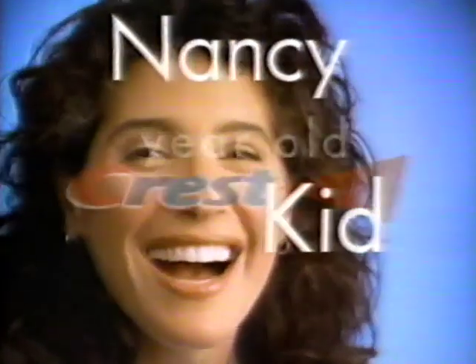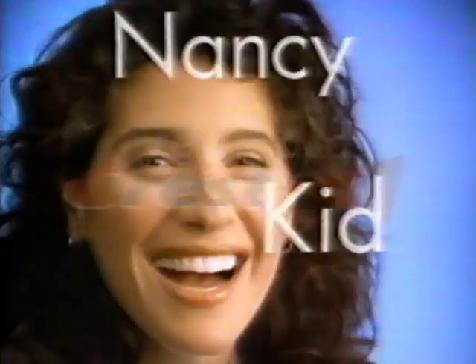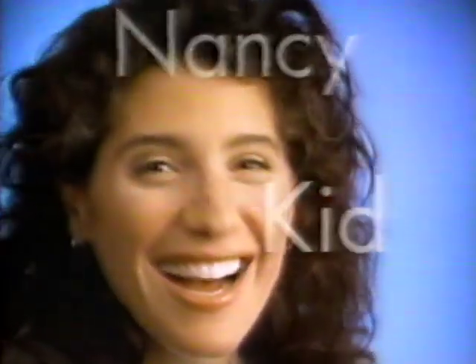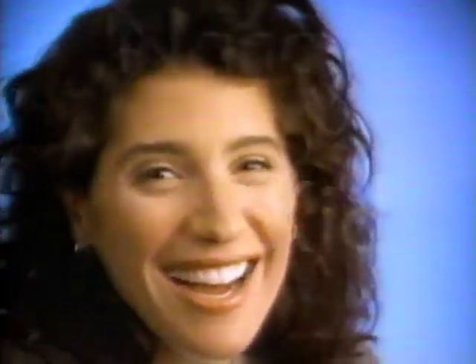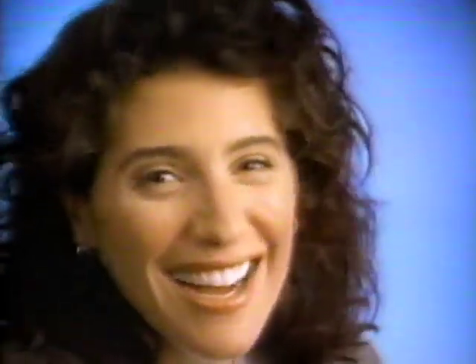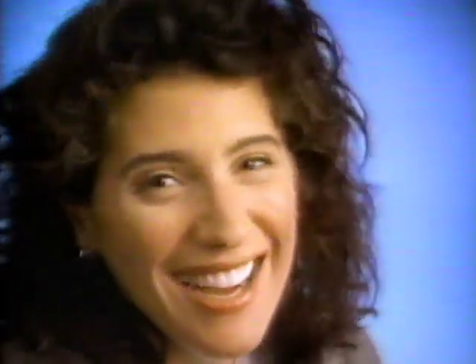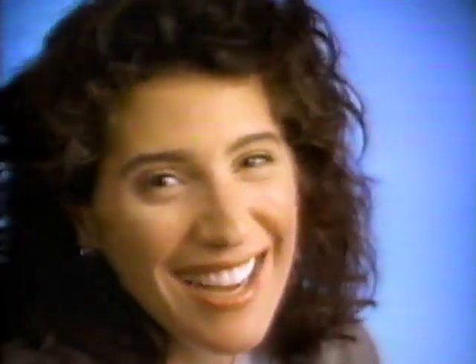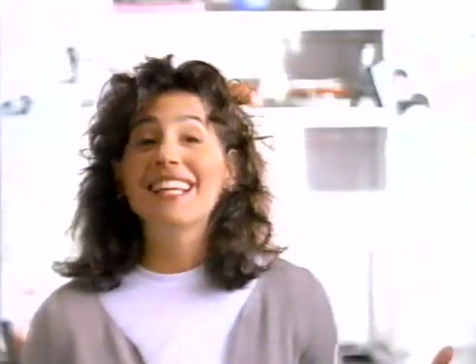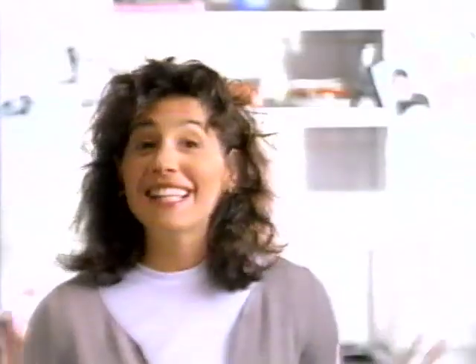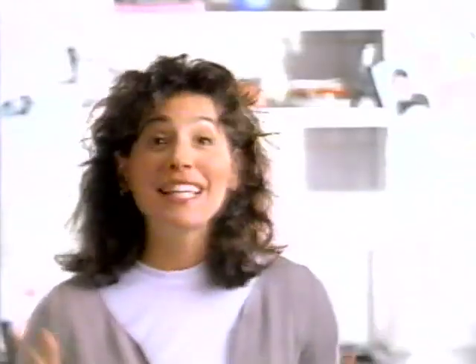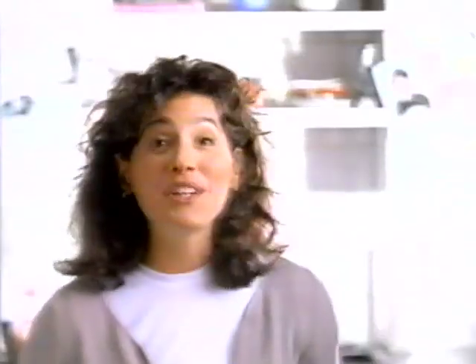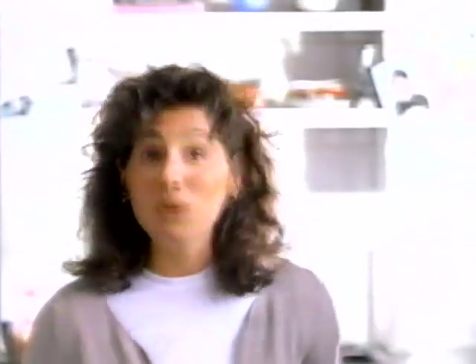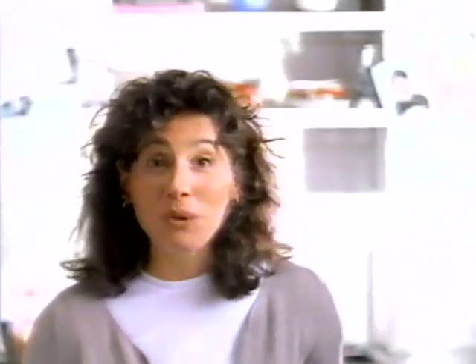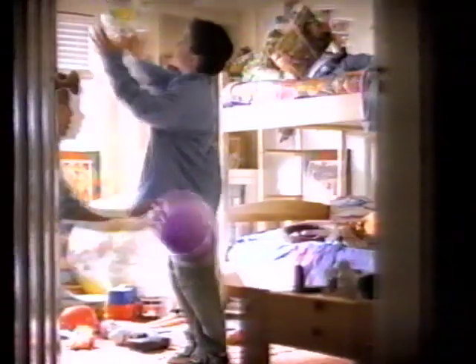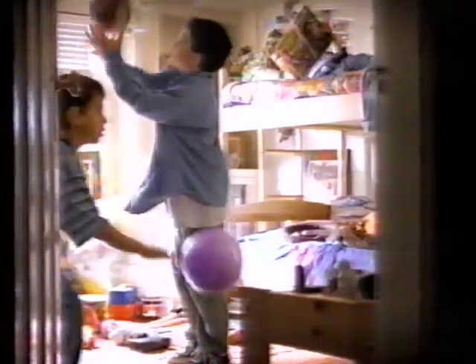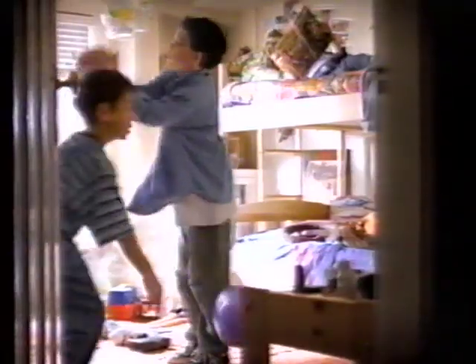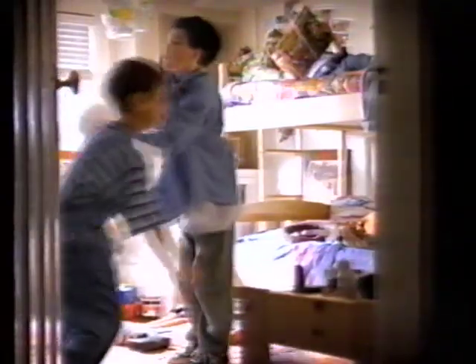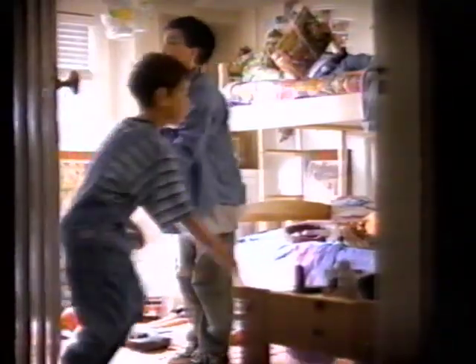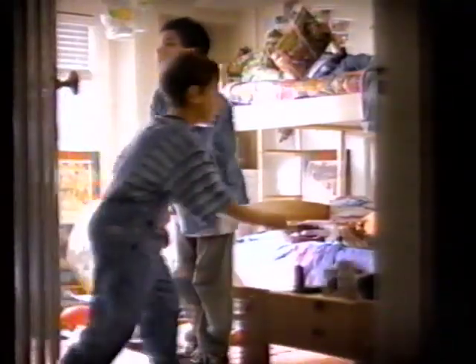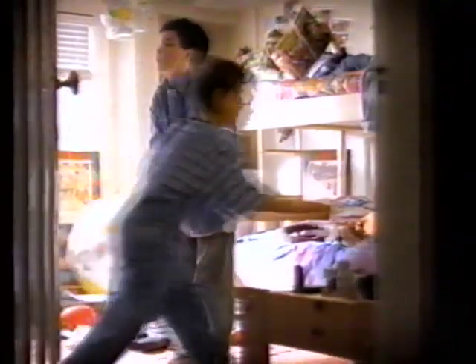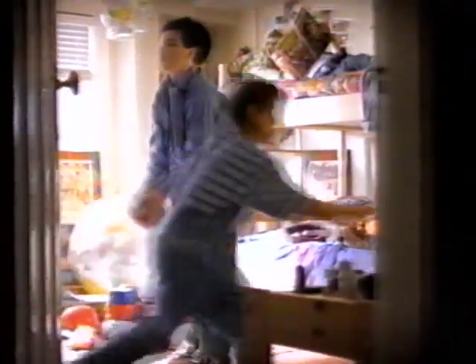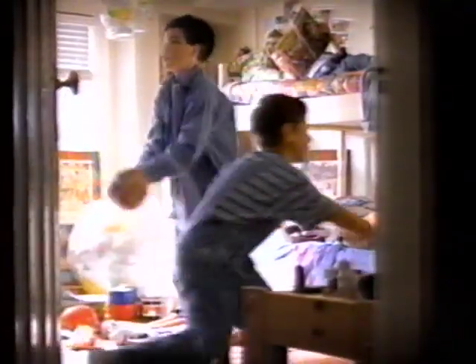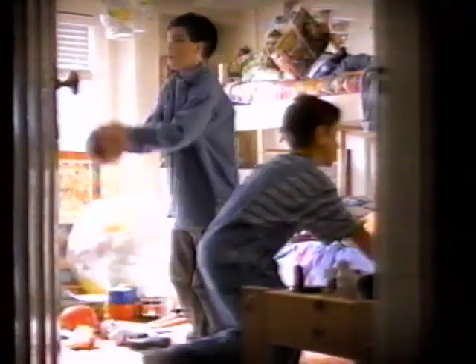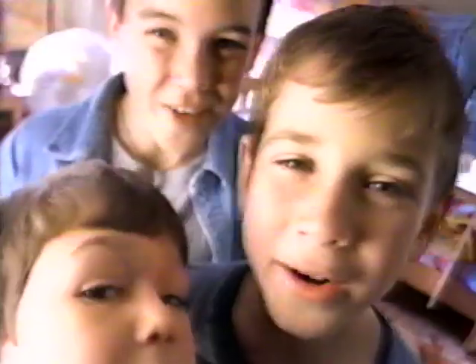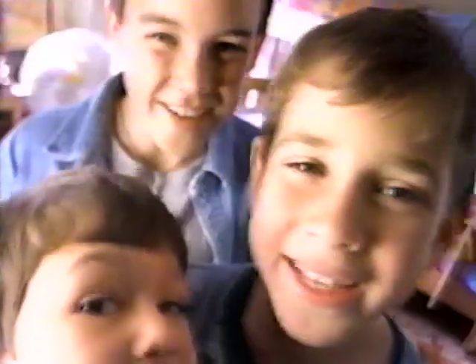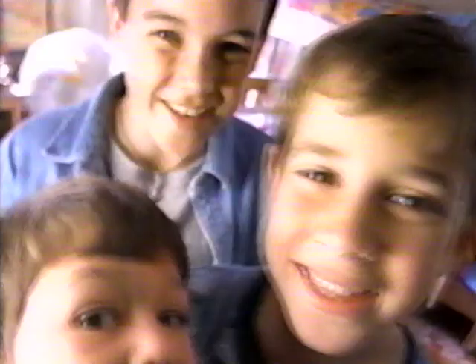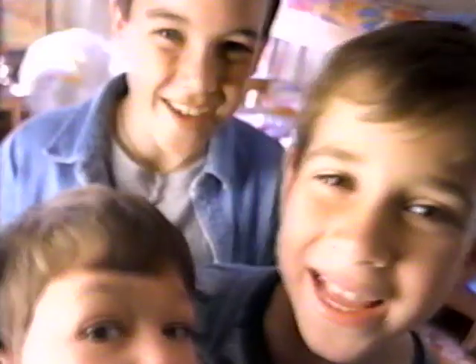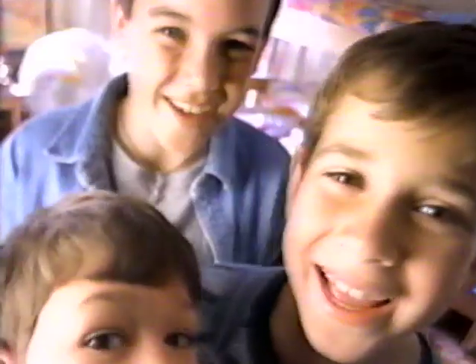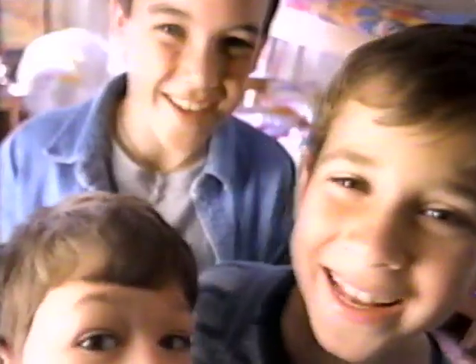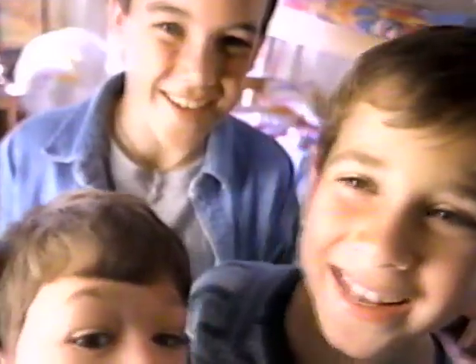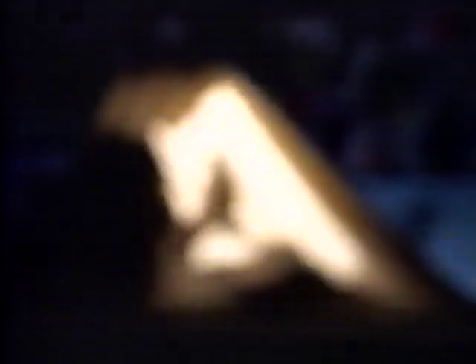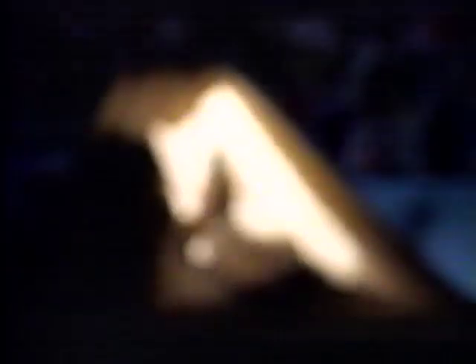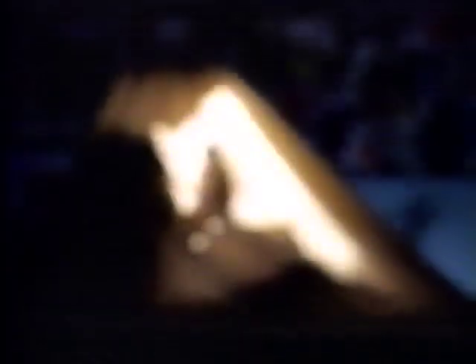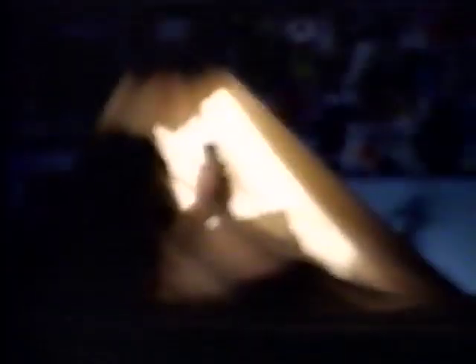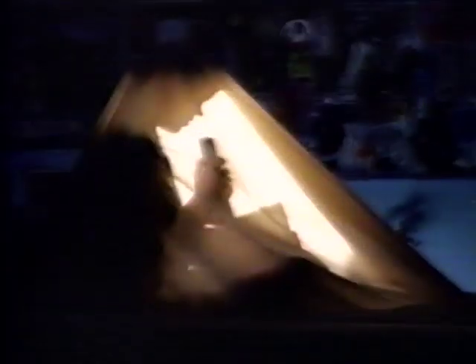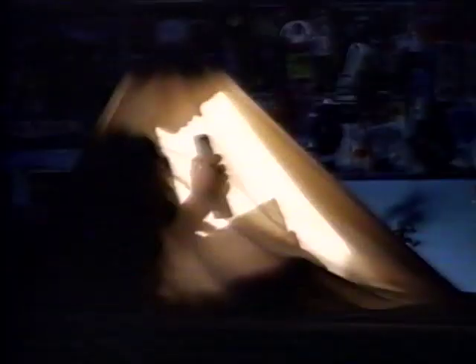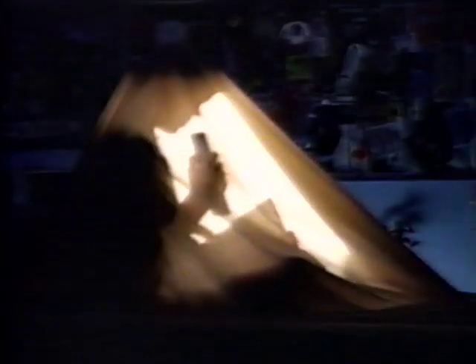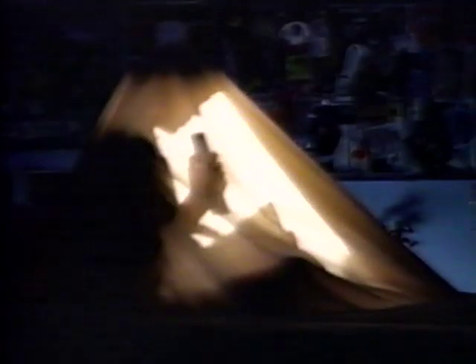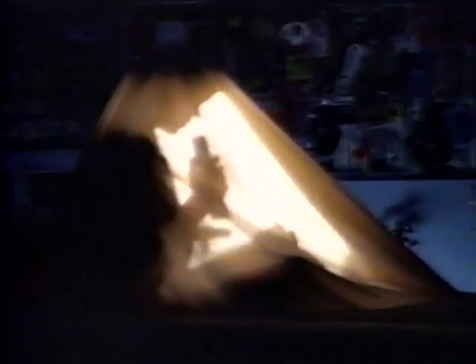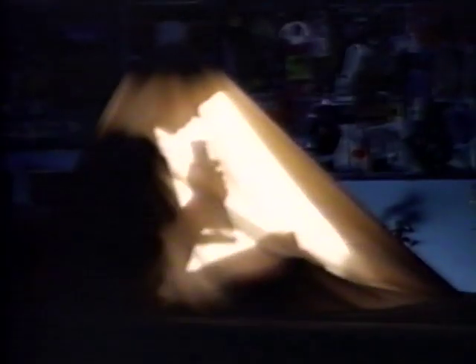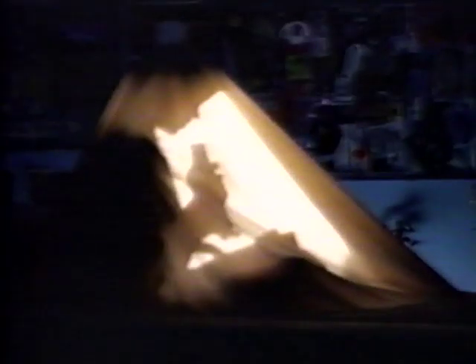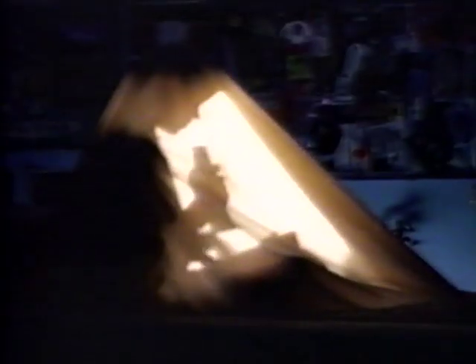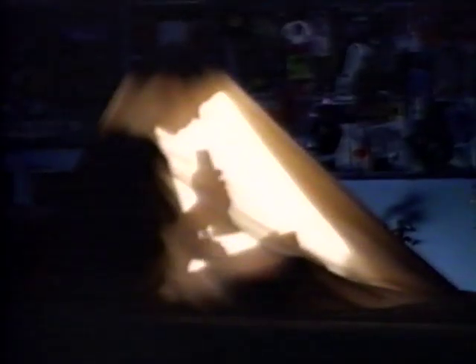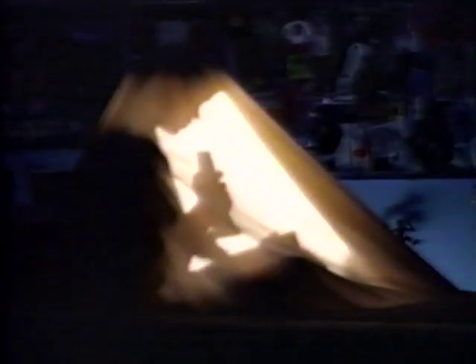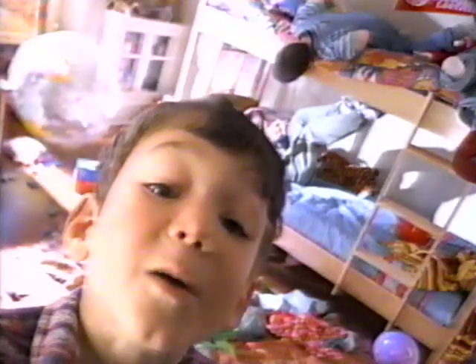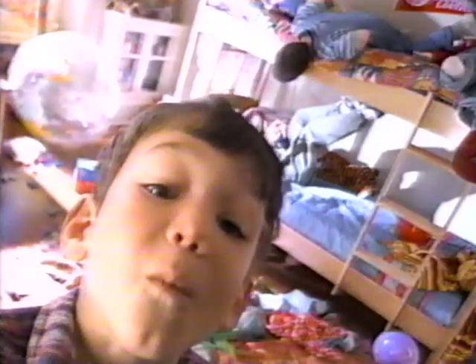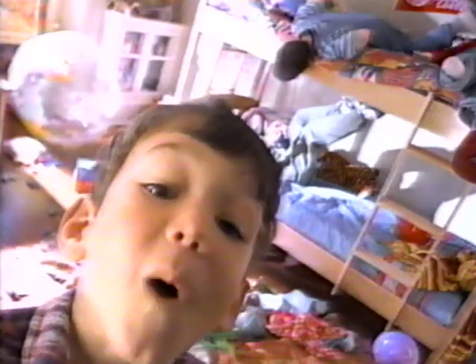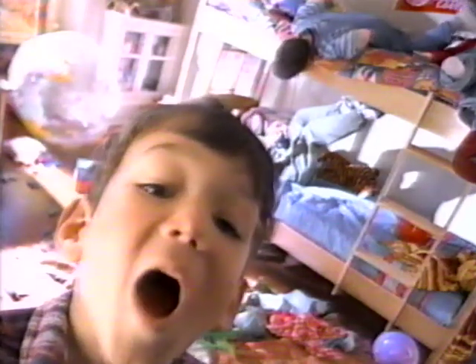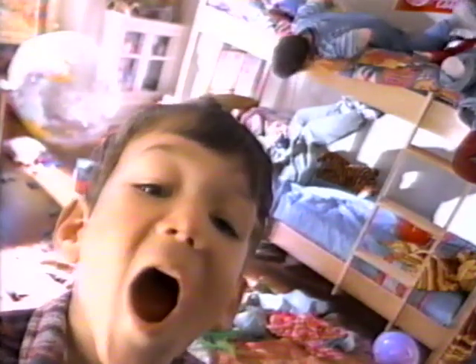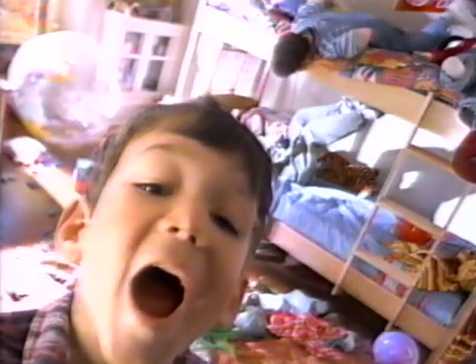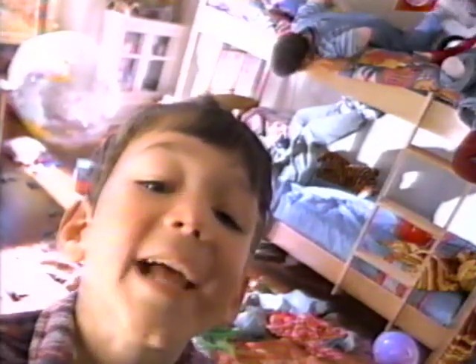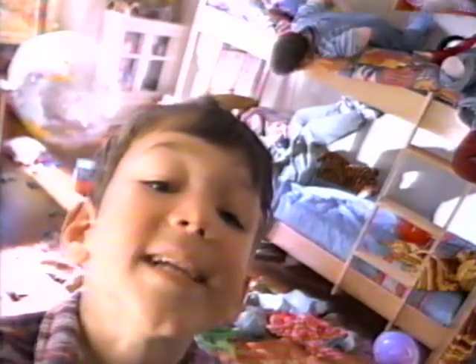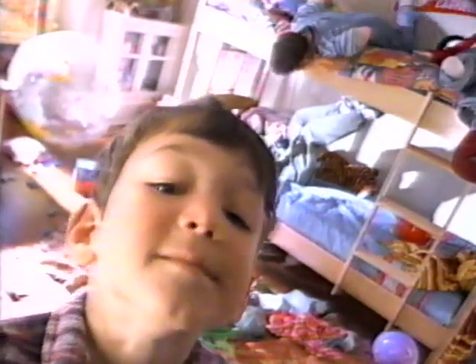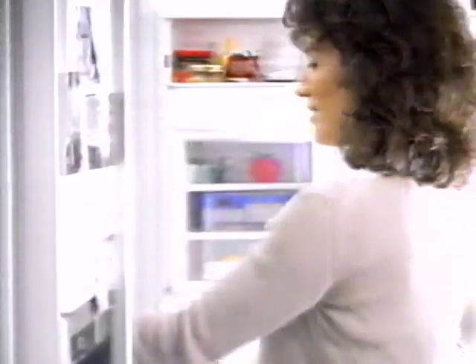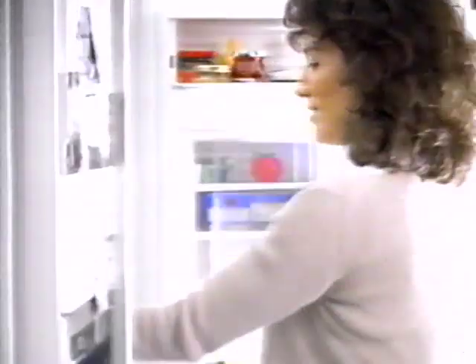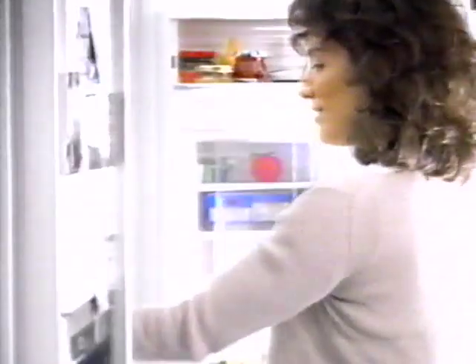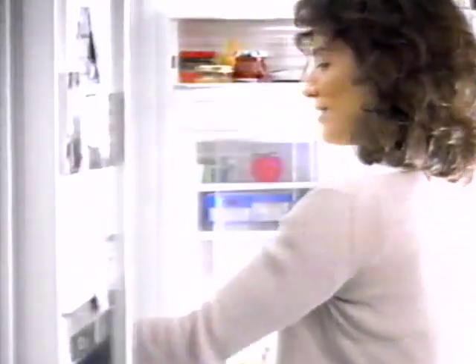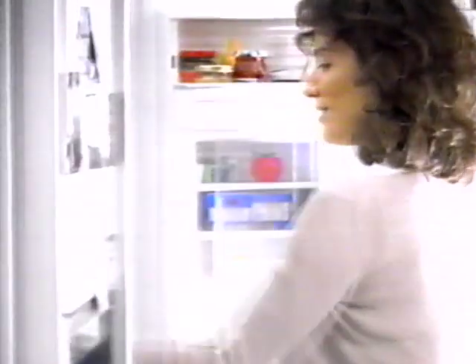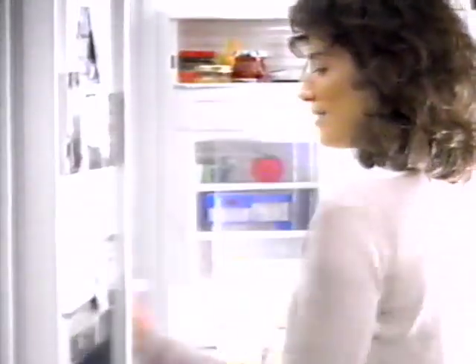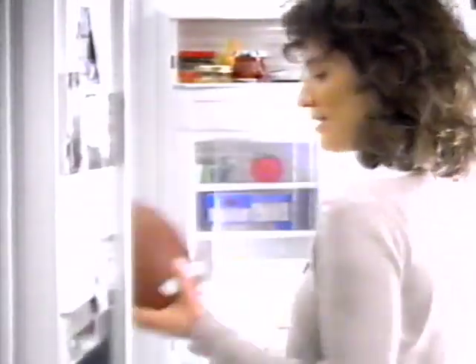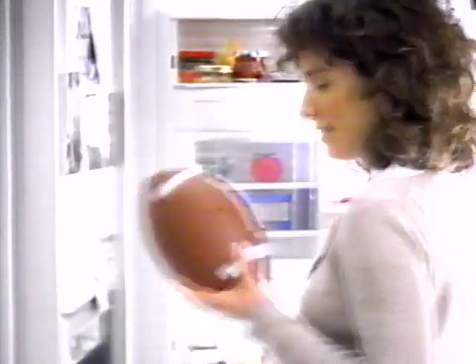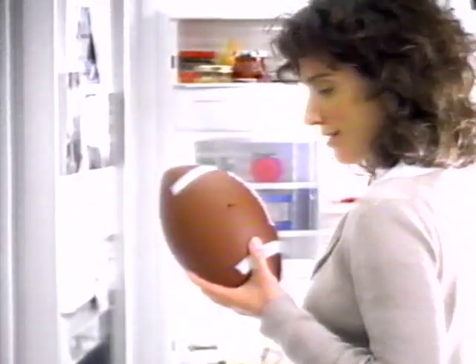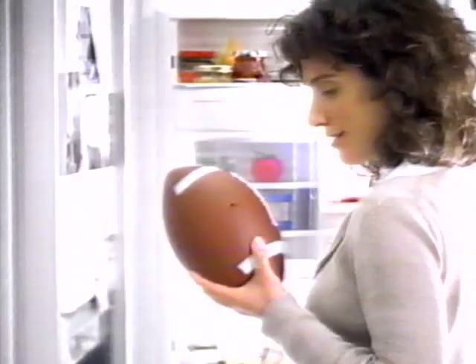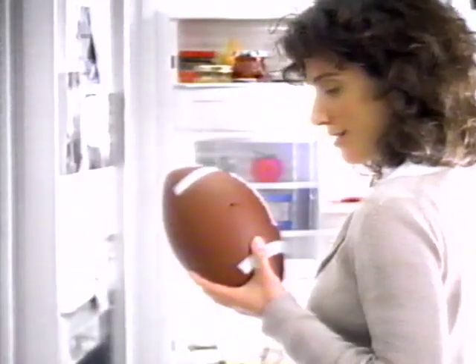I say, clean your room. They say, already did. I say, go to sleep. They say, why? I pick my battles.